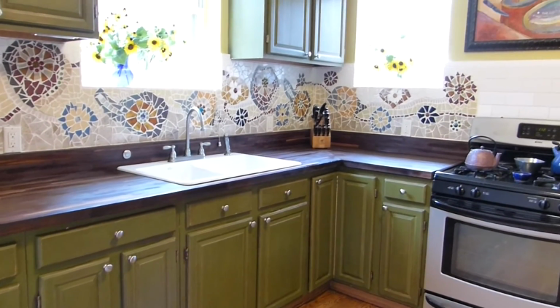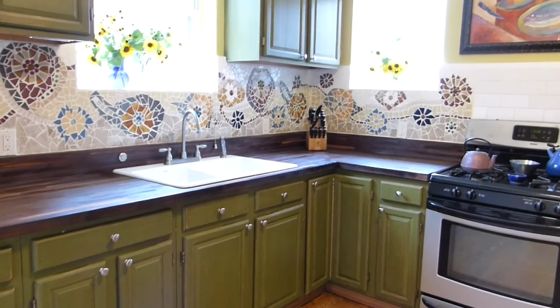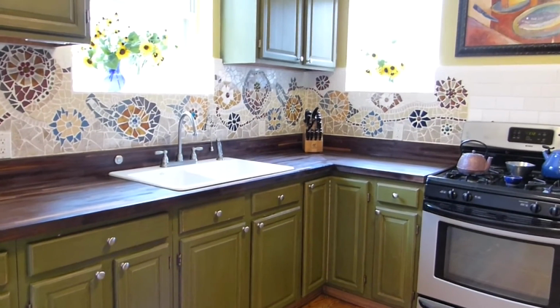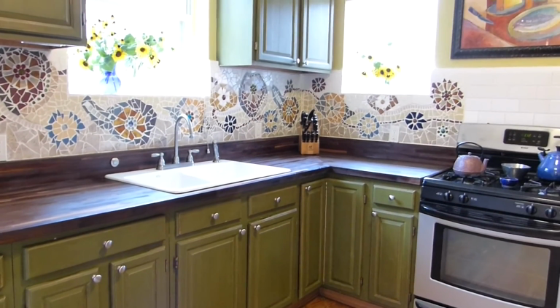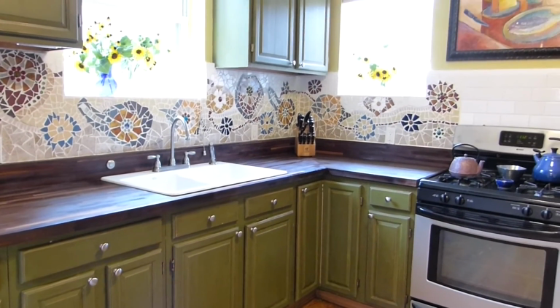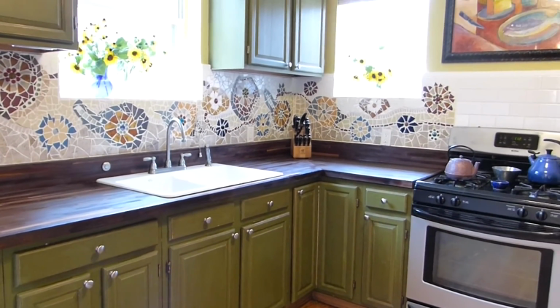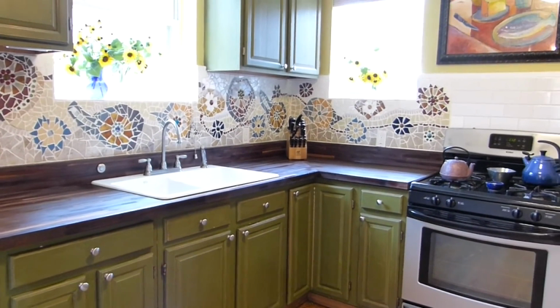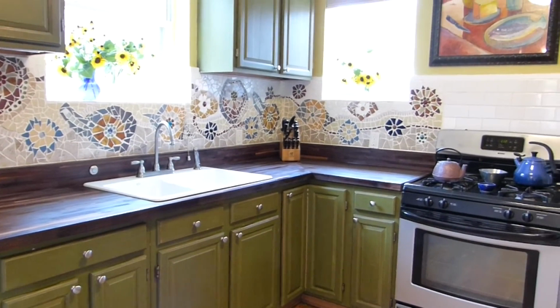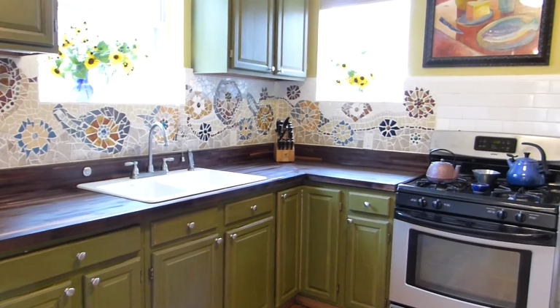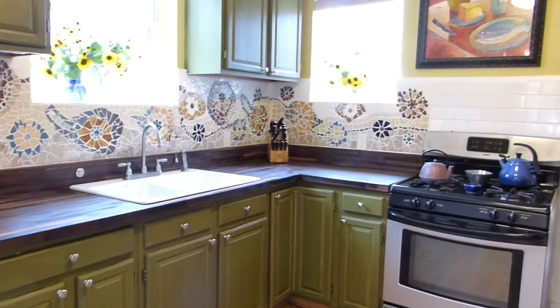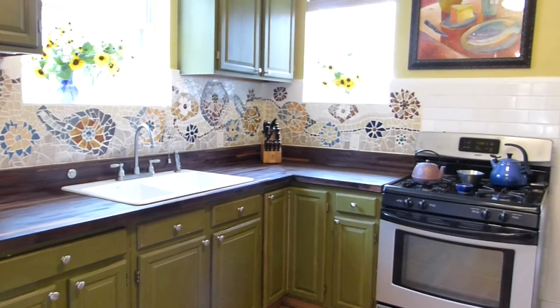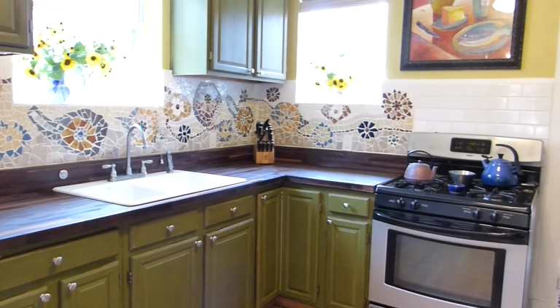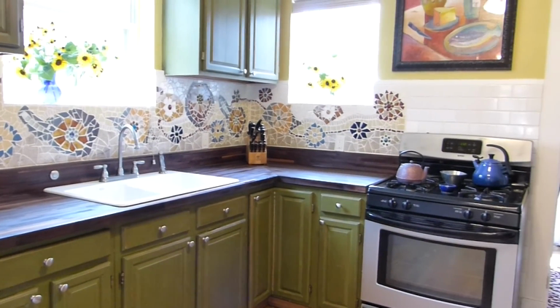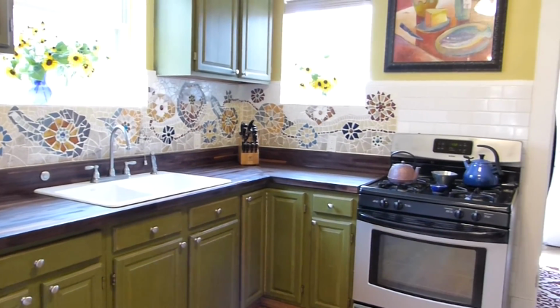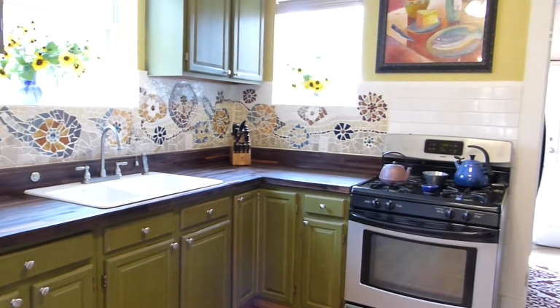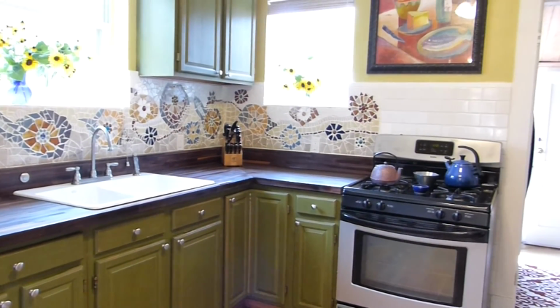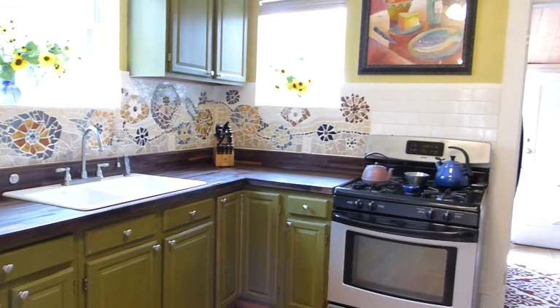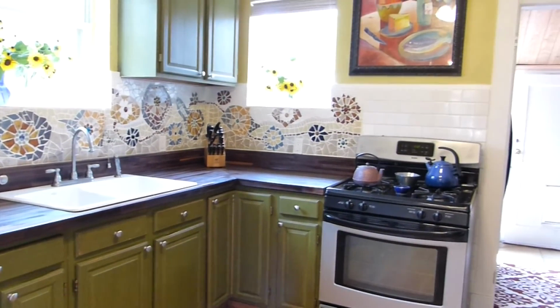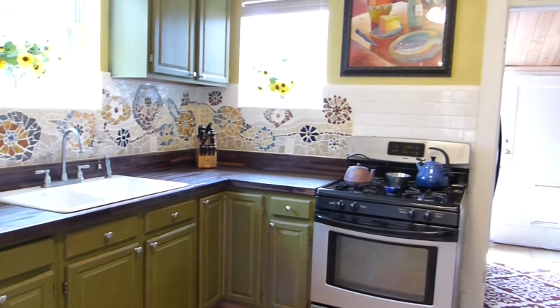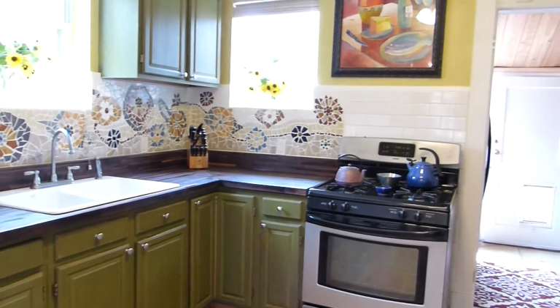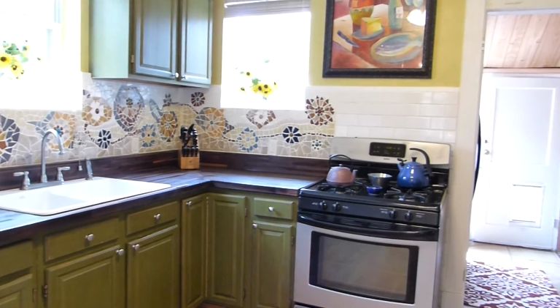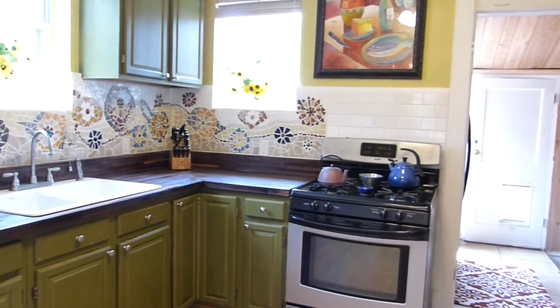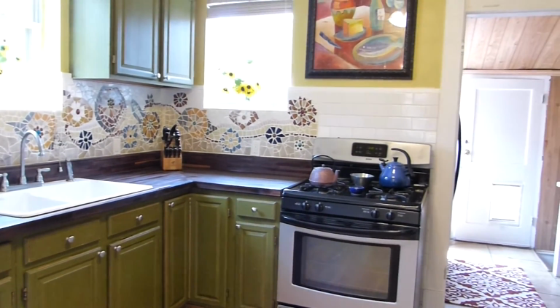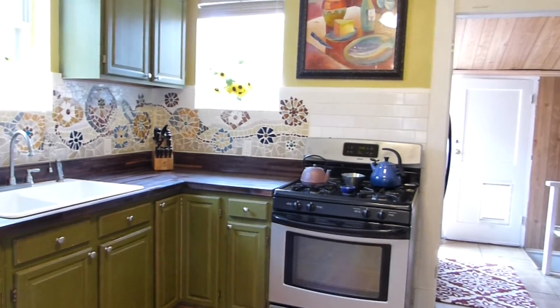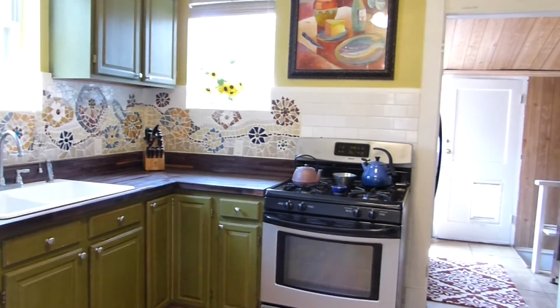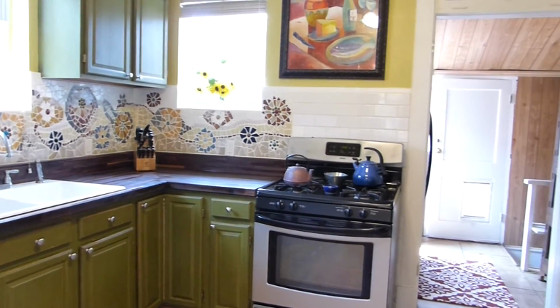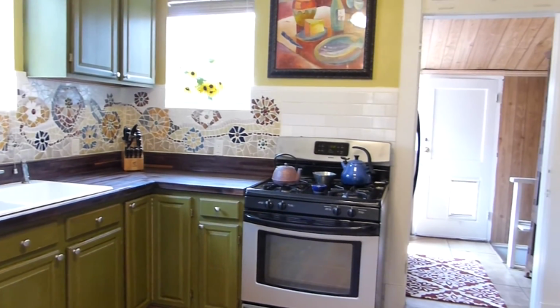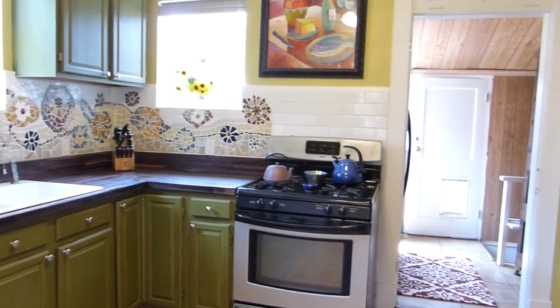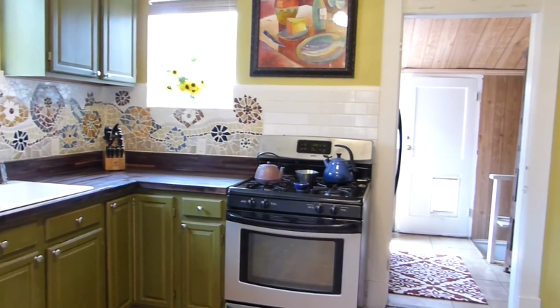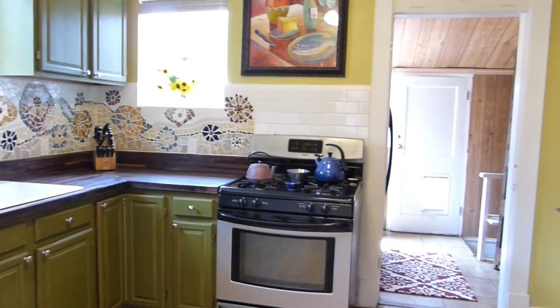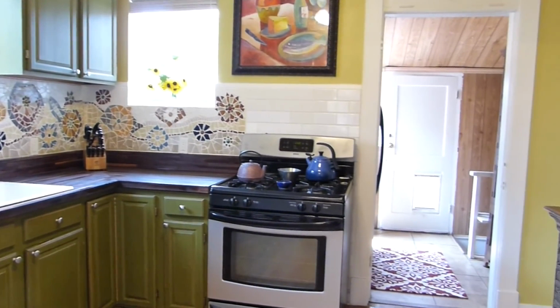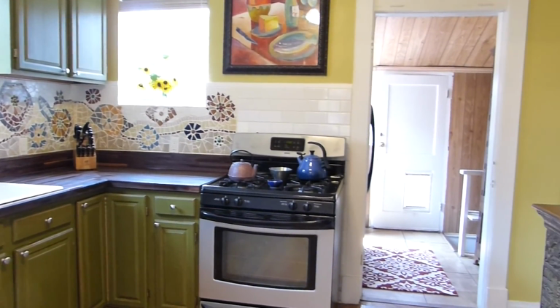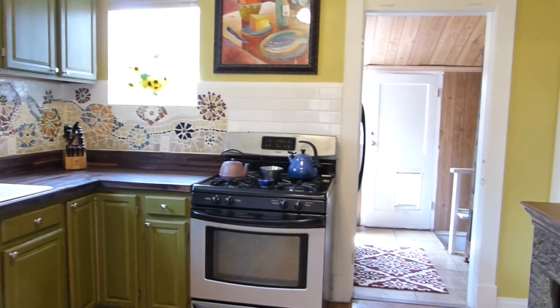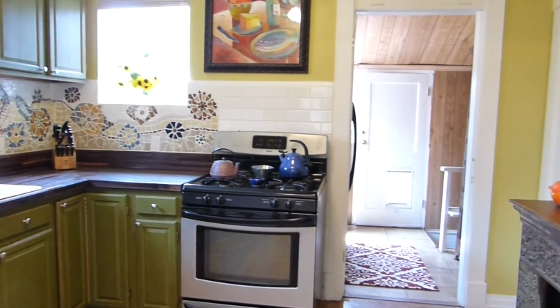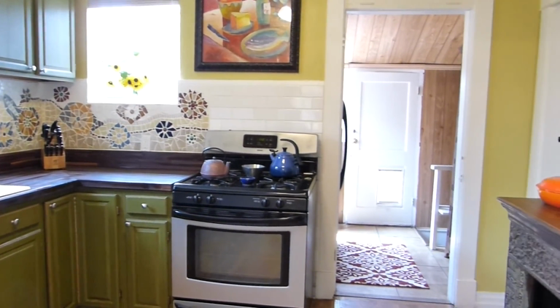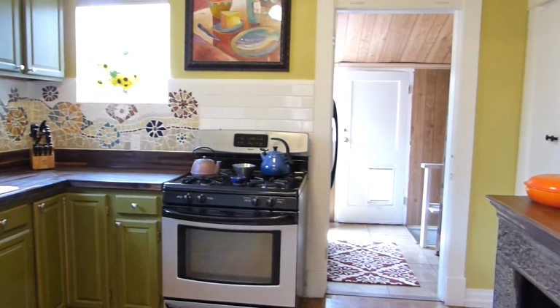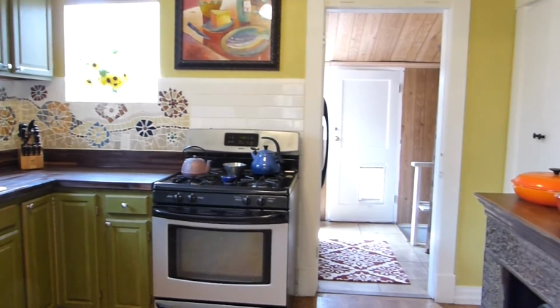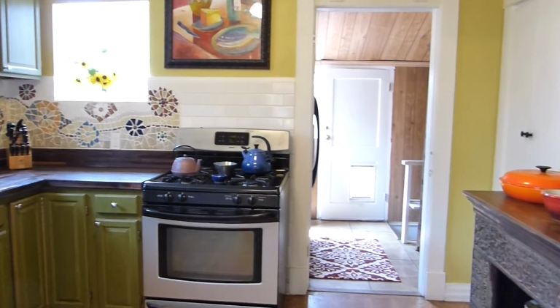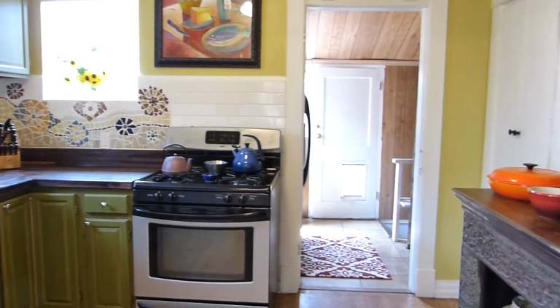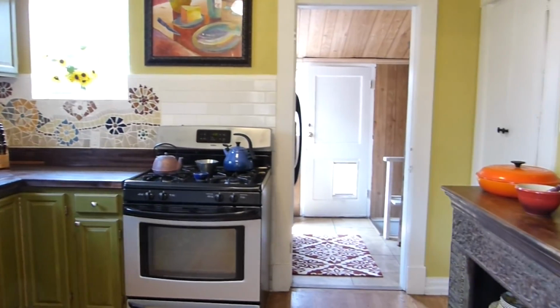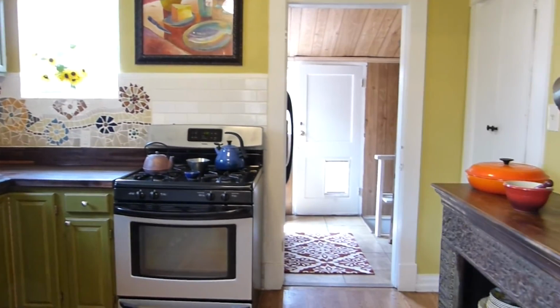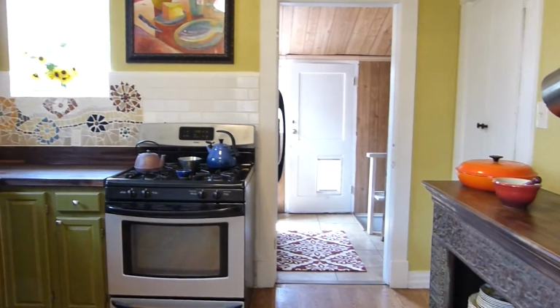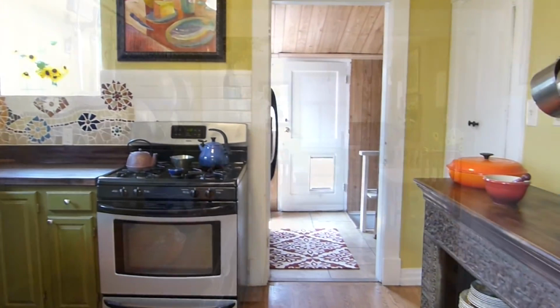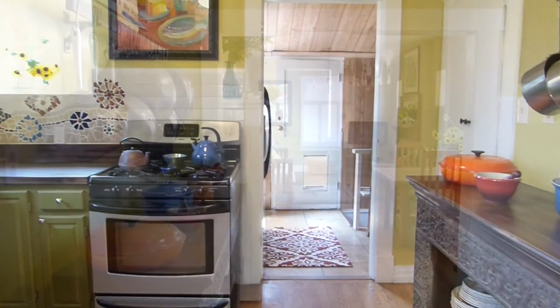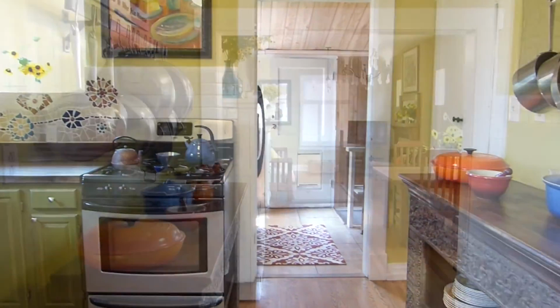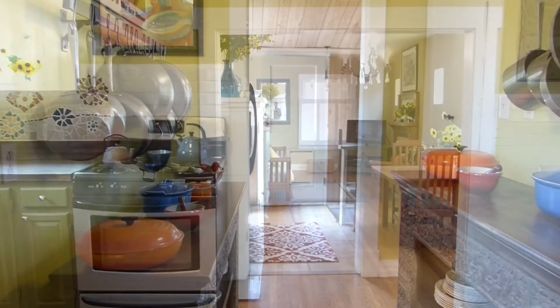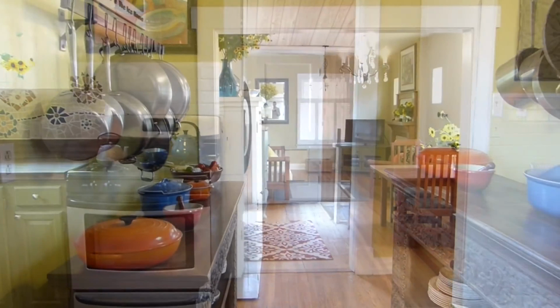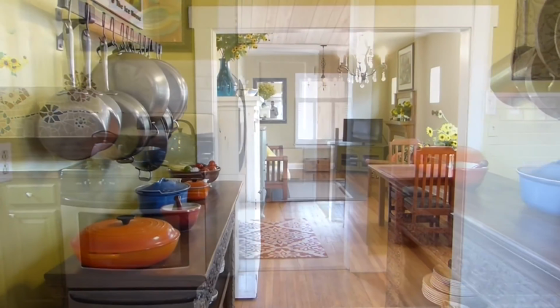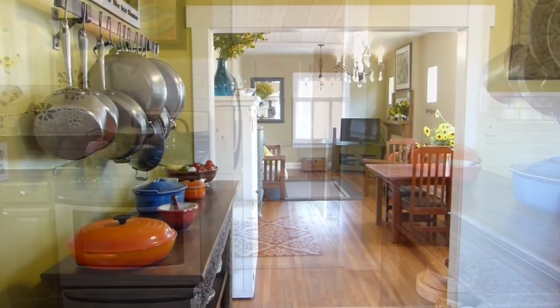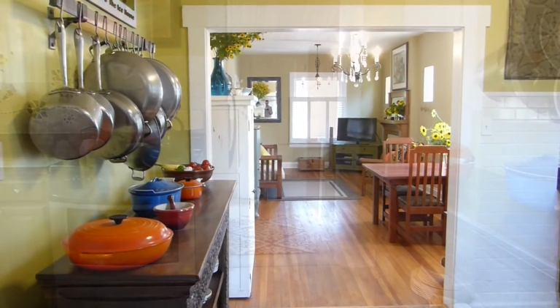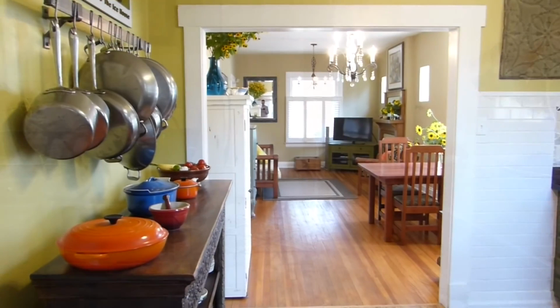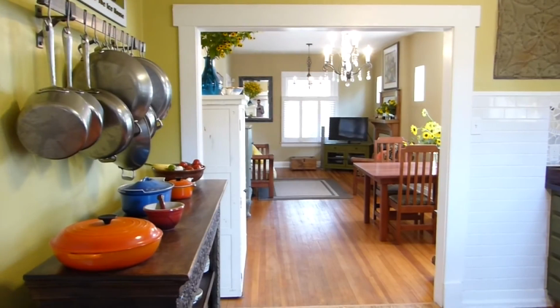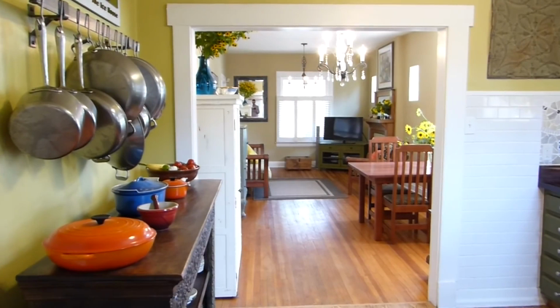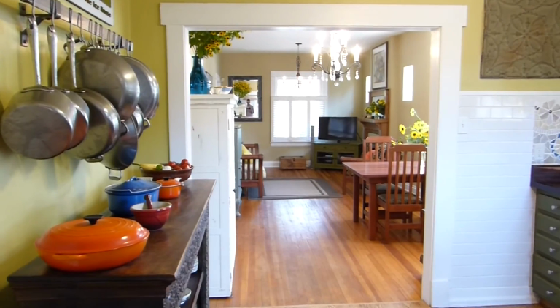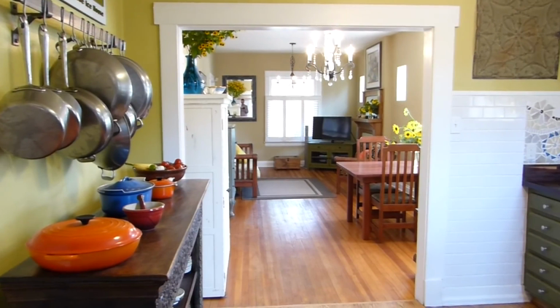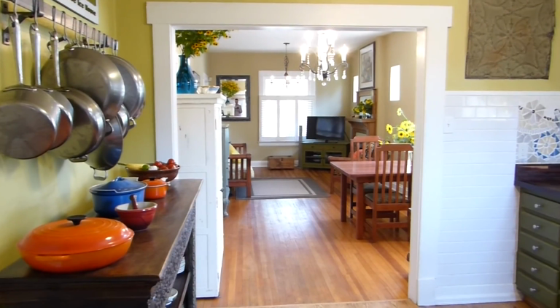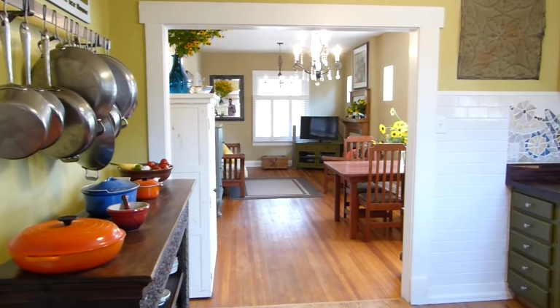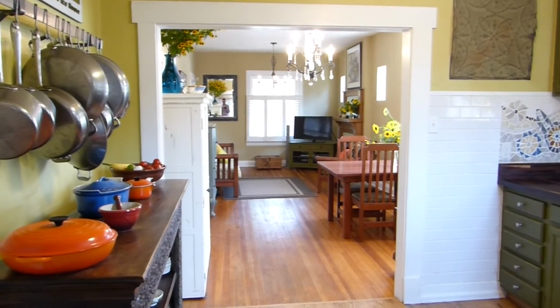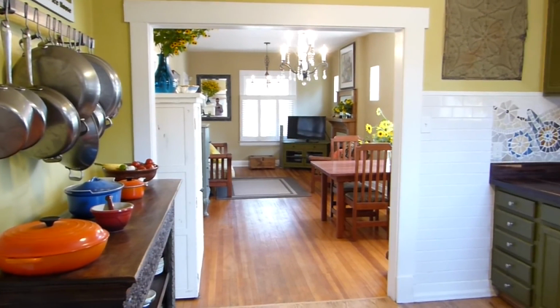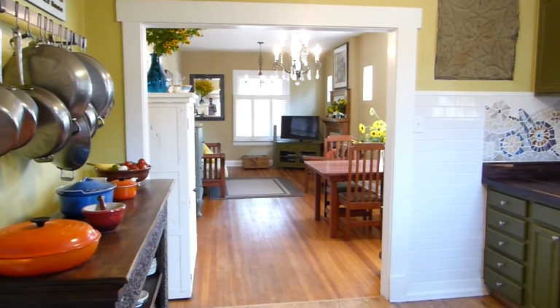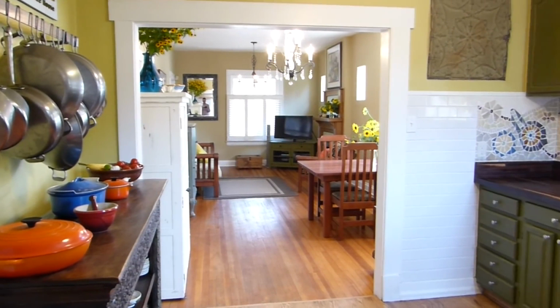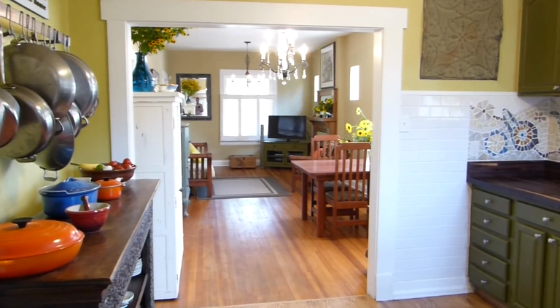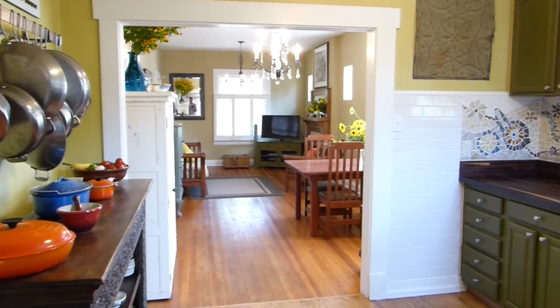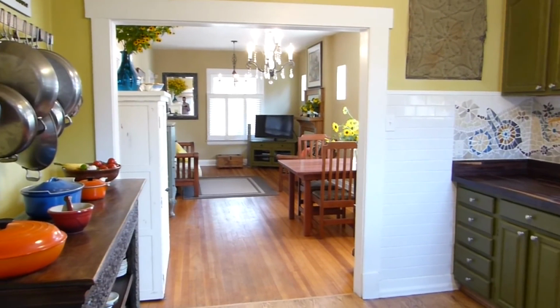The kitchen is updated with a custom tile backsplash, beautiful butcher block counters, and stainless steel appliances.